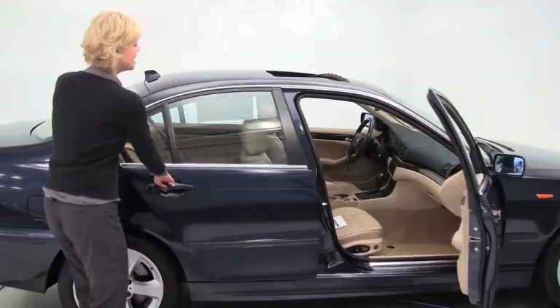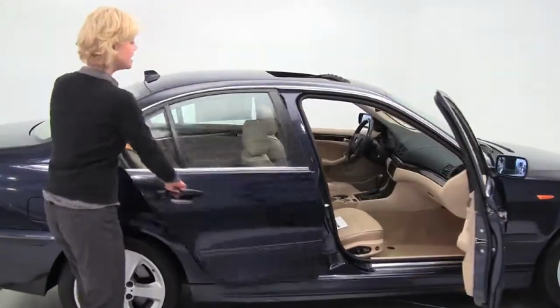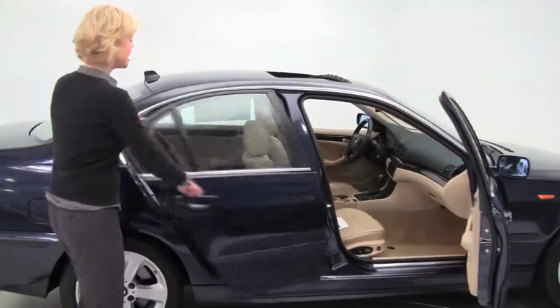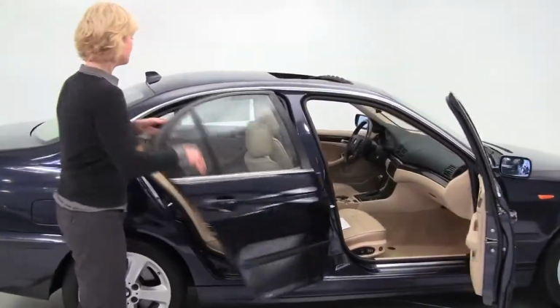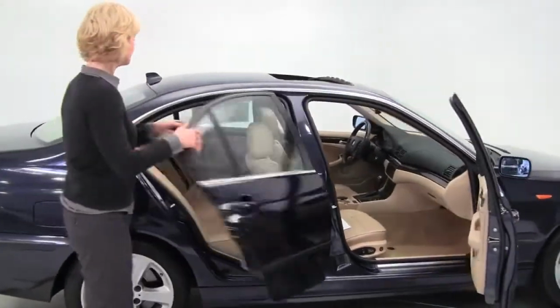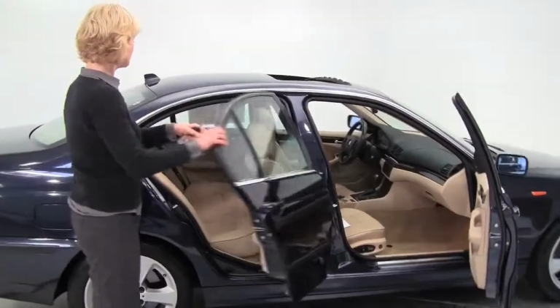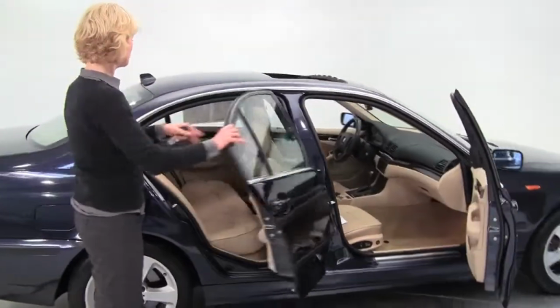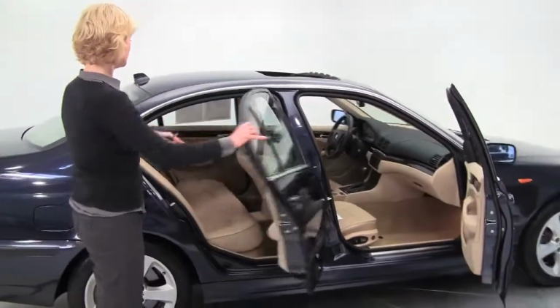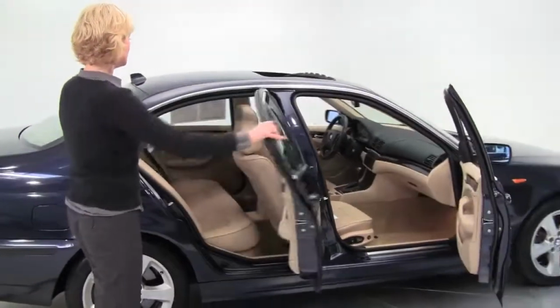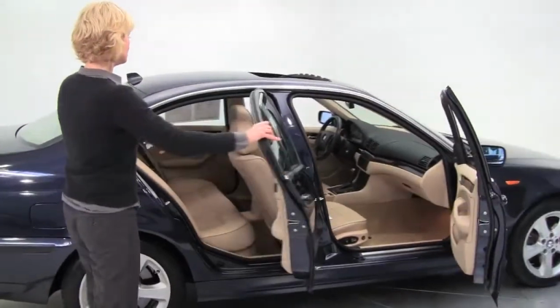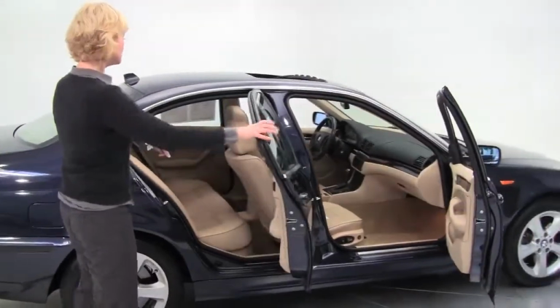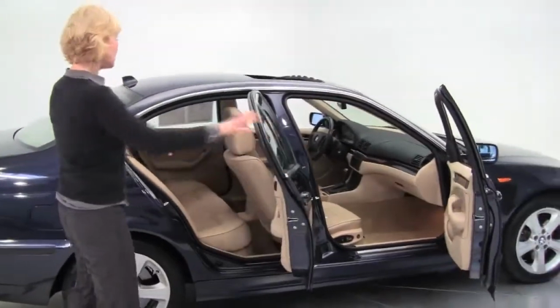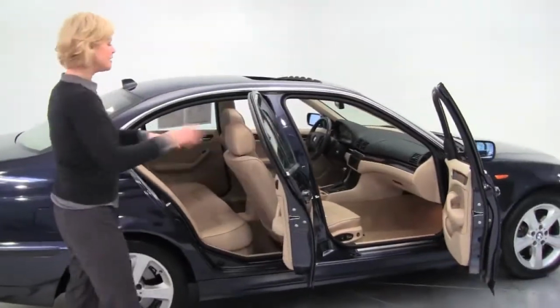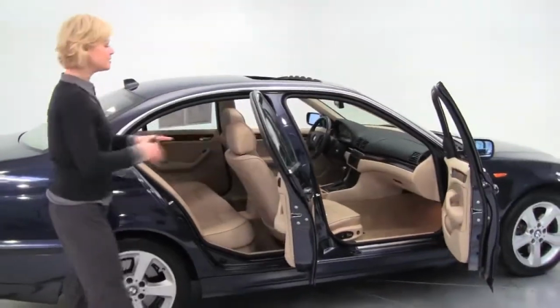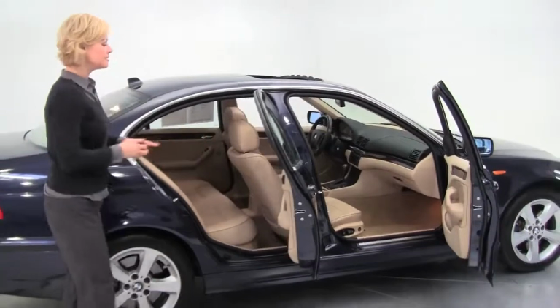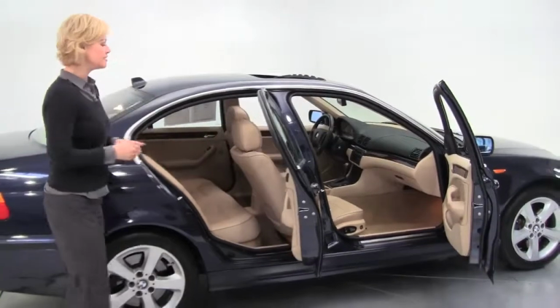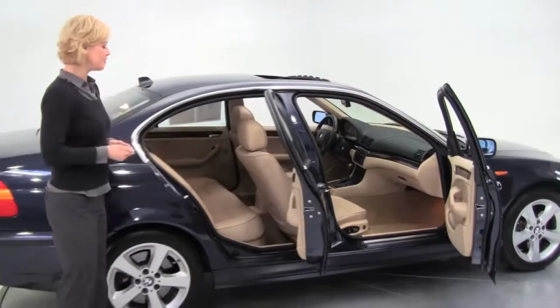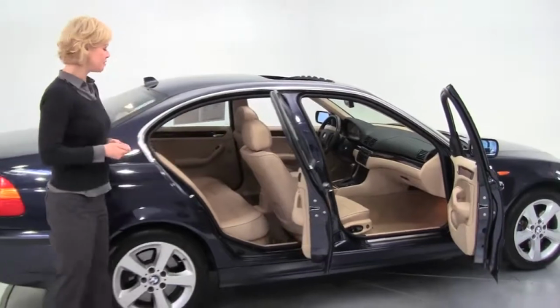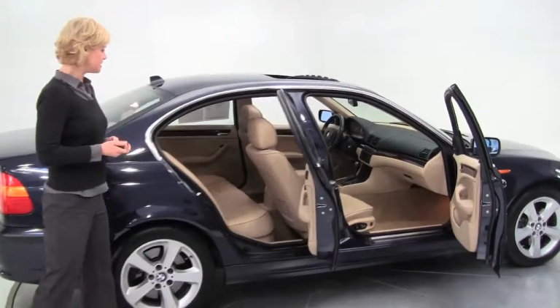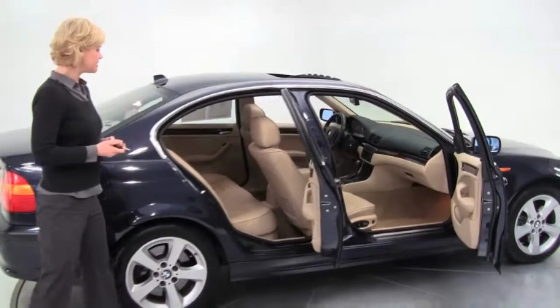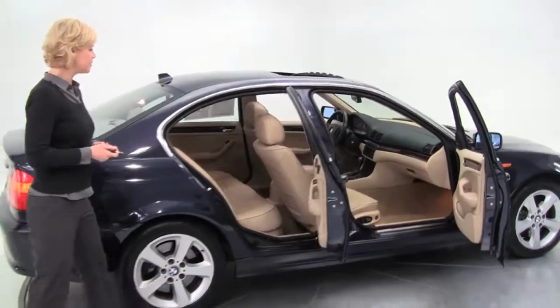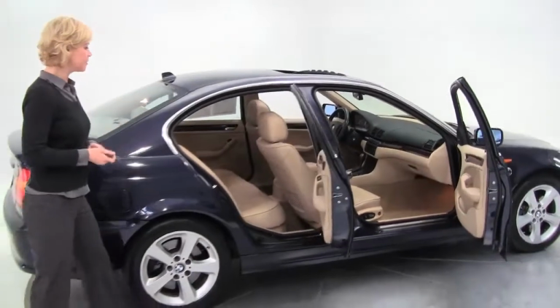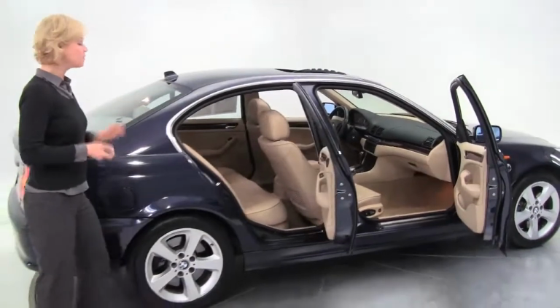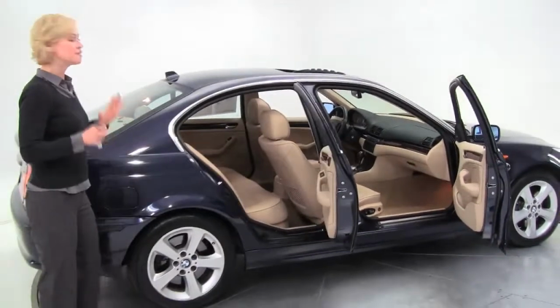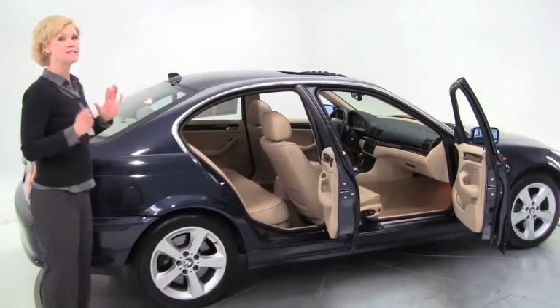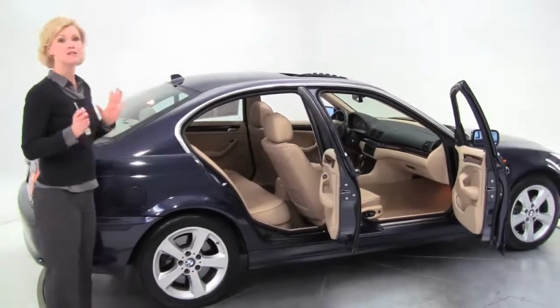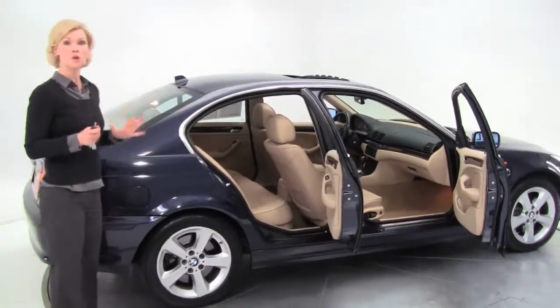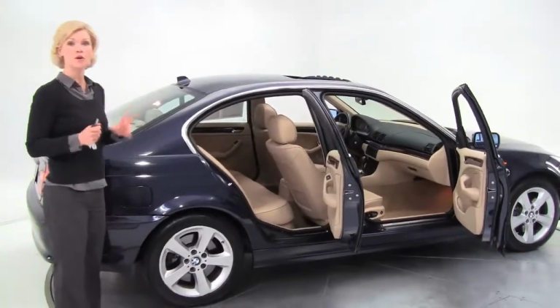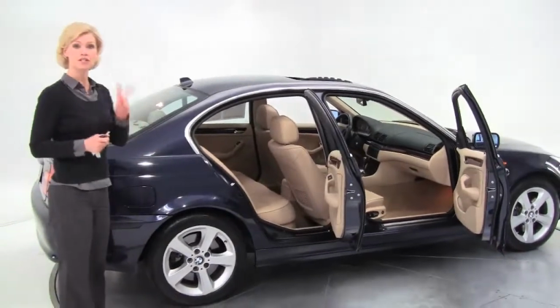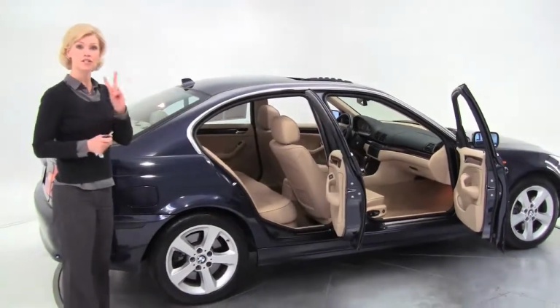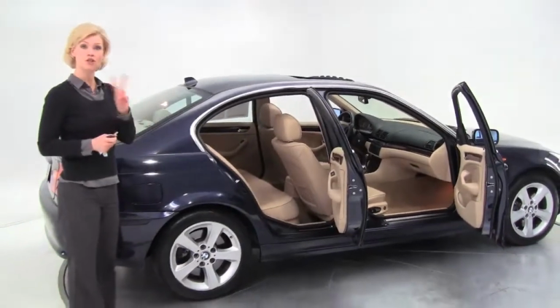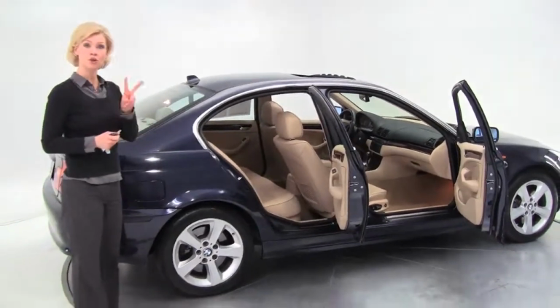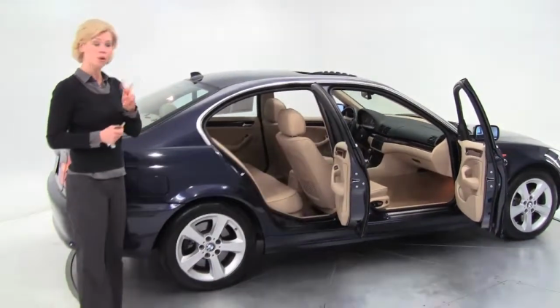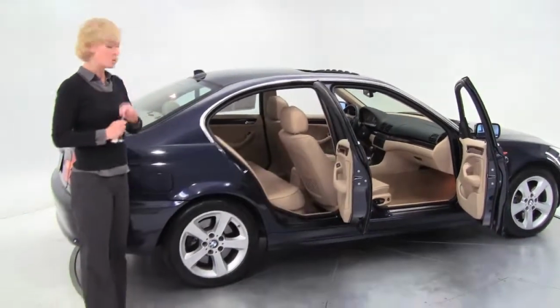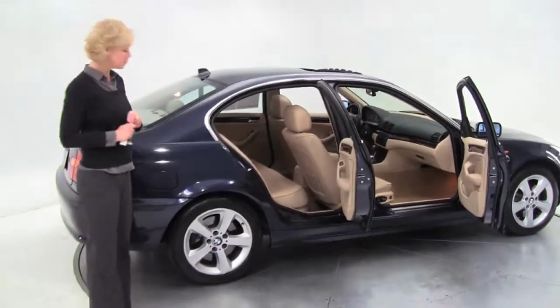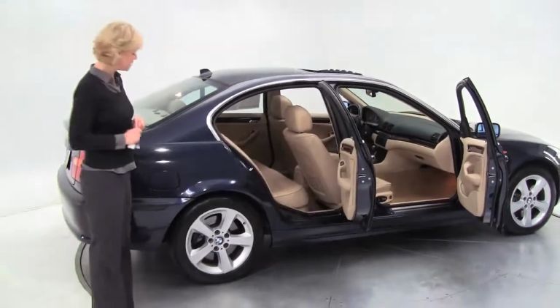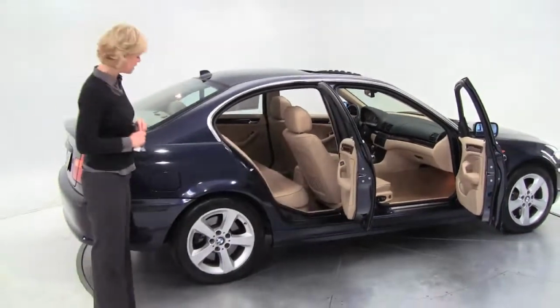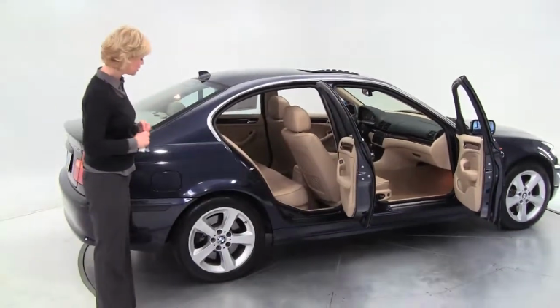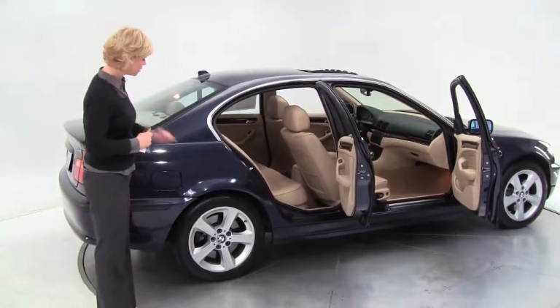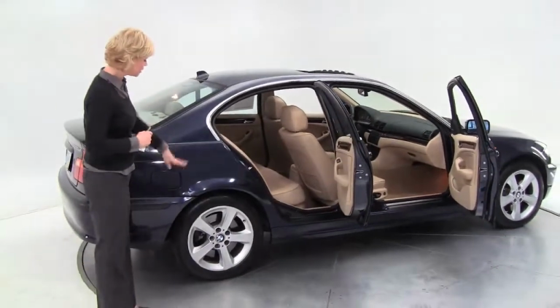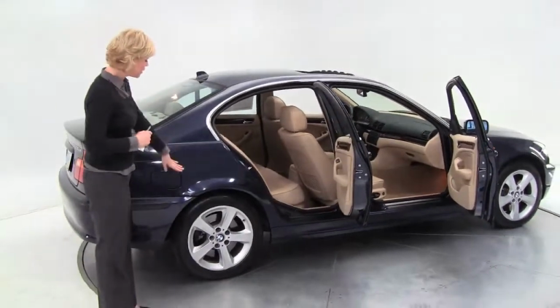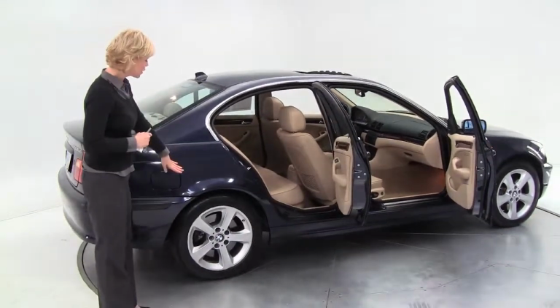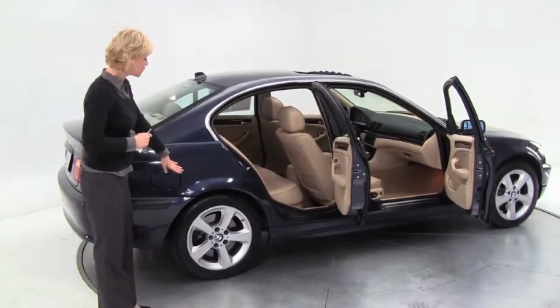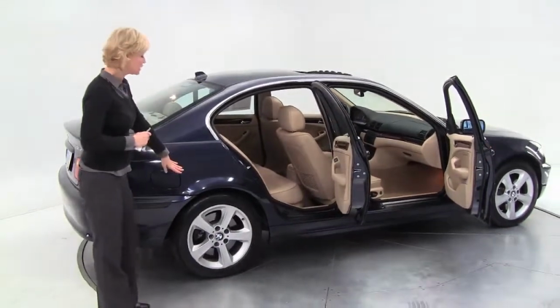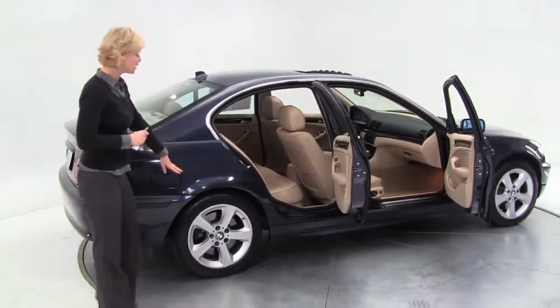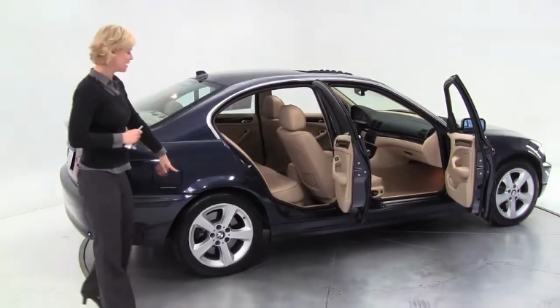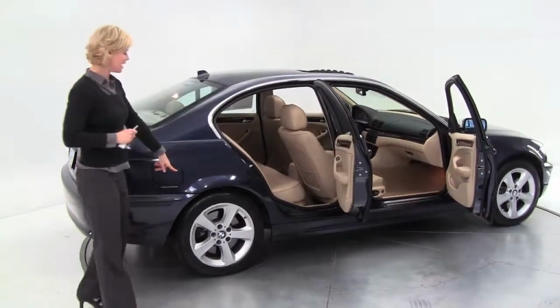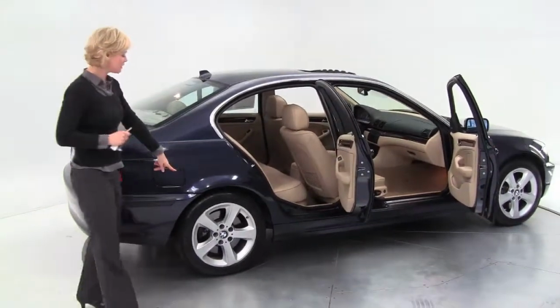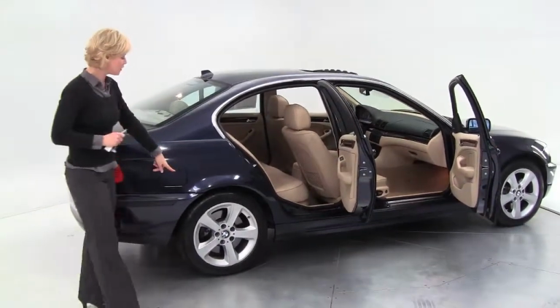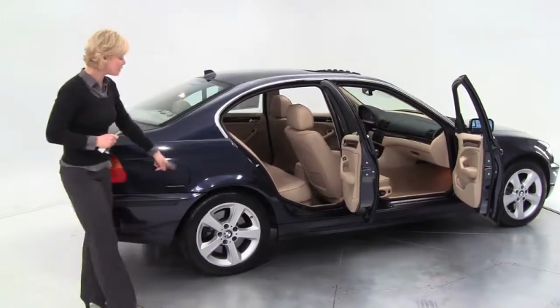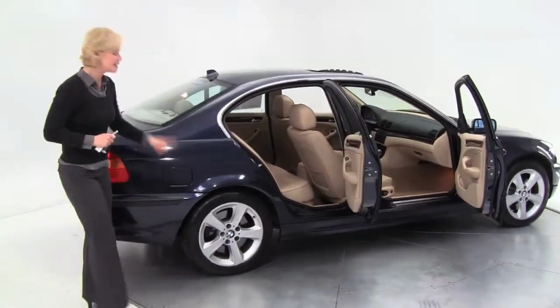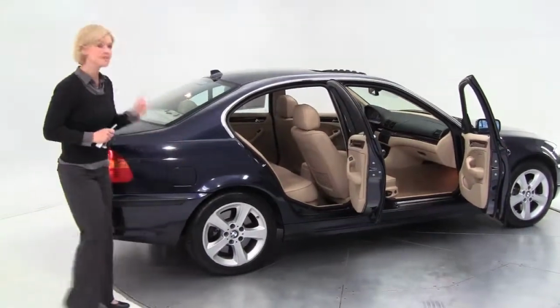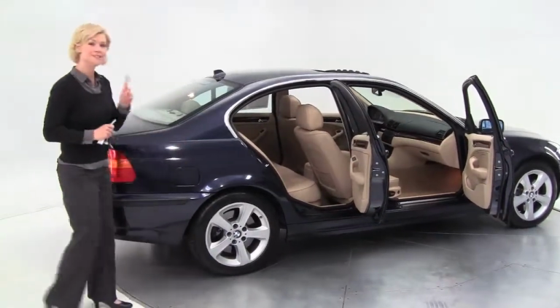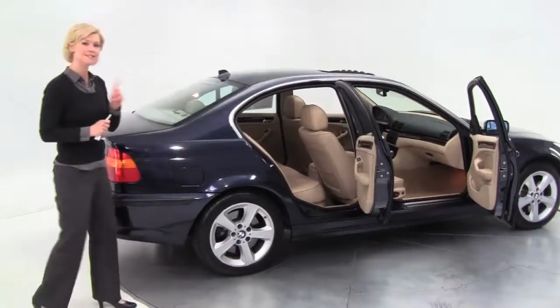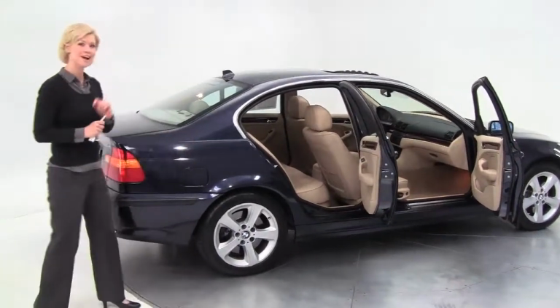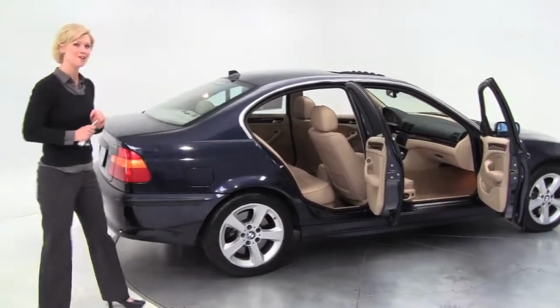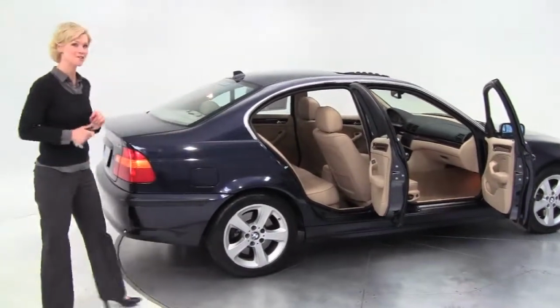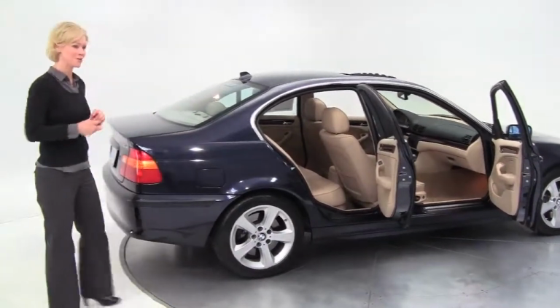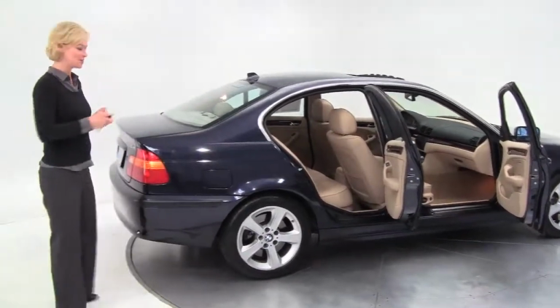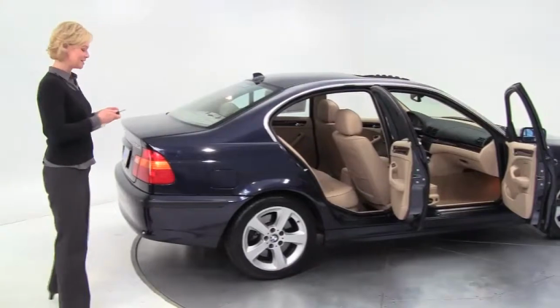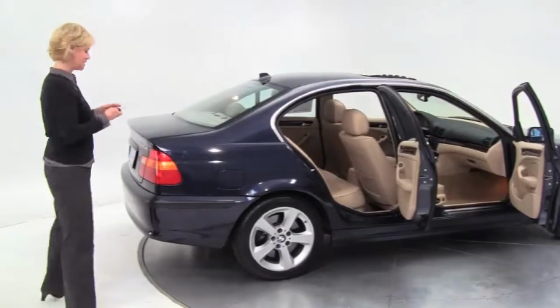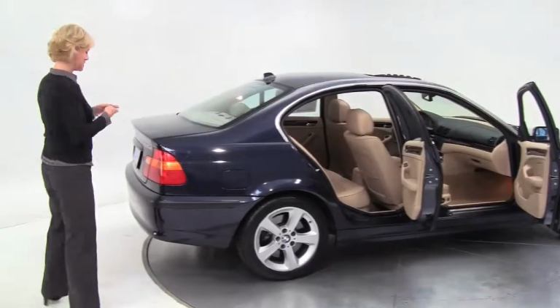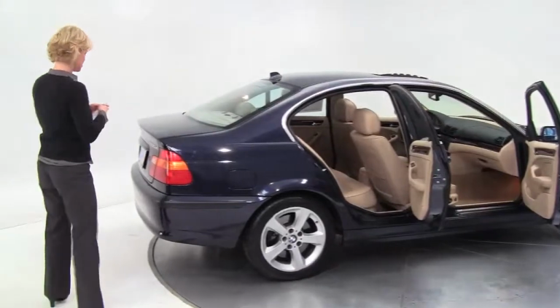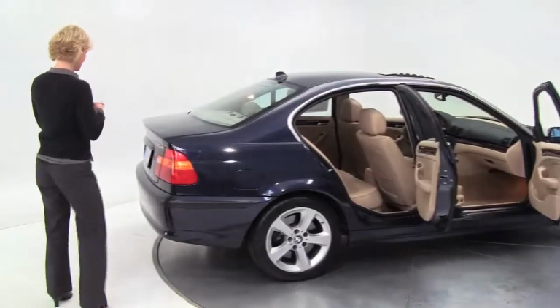Navy blue with a blonde leather interior — this is gorgeous. Two owner vehicle, great looking alloy wheels, and the tires are in good condition.